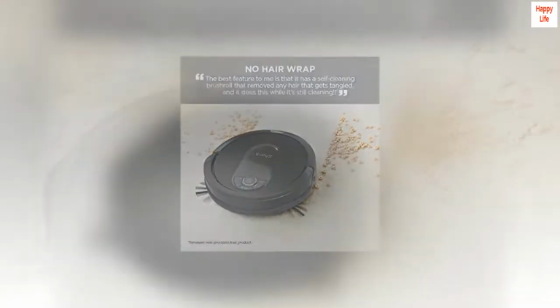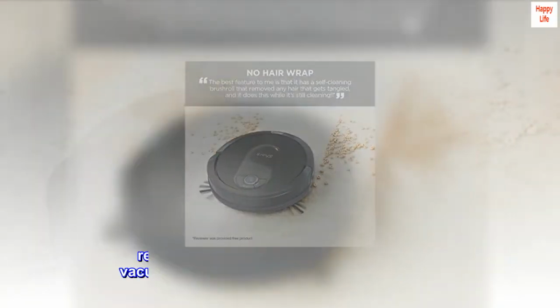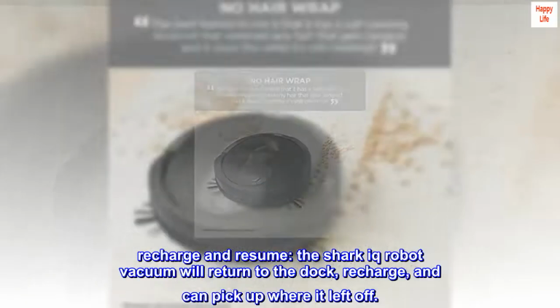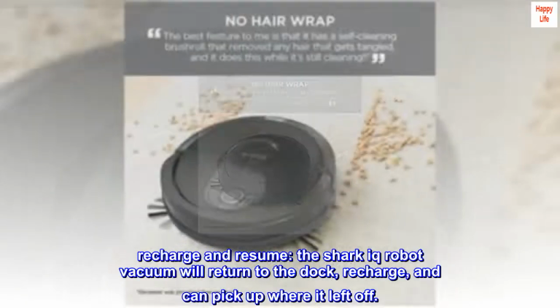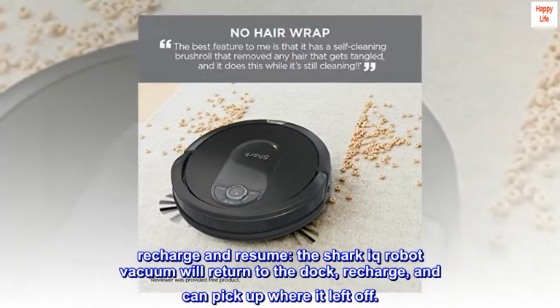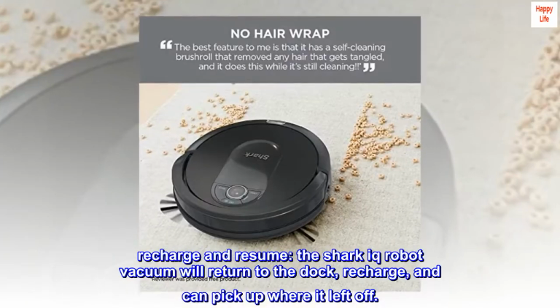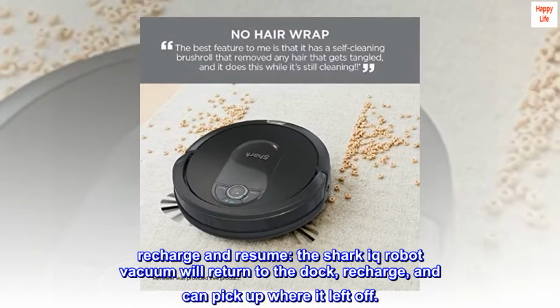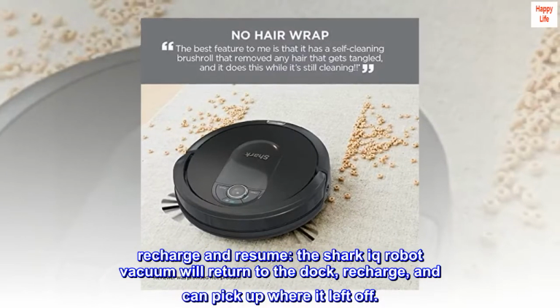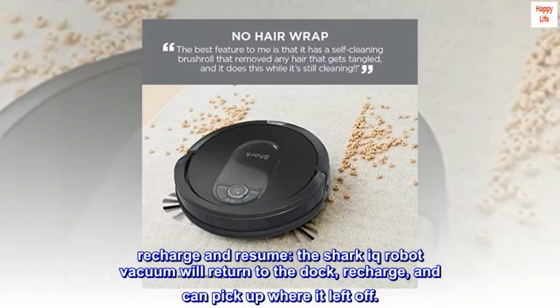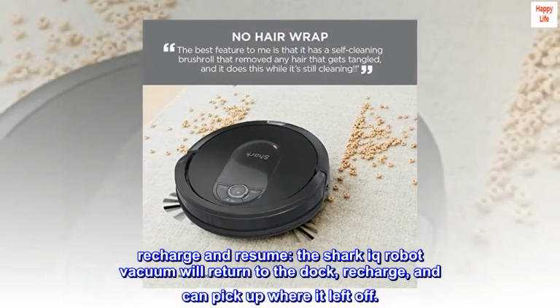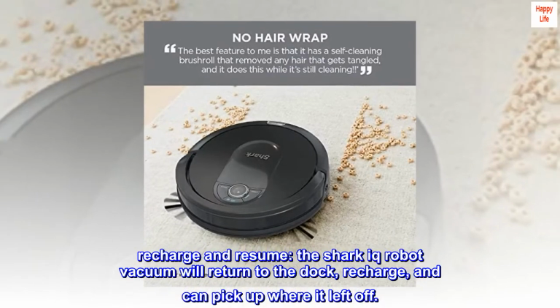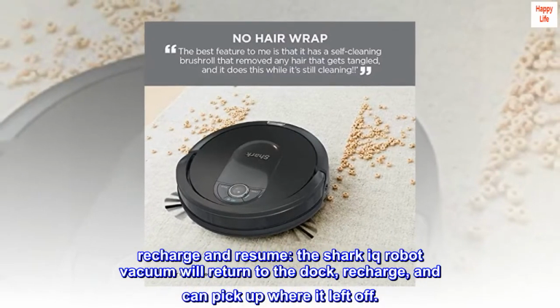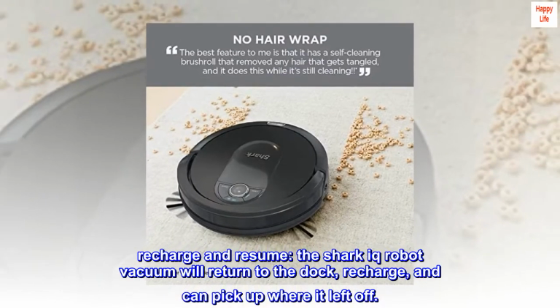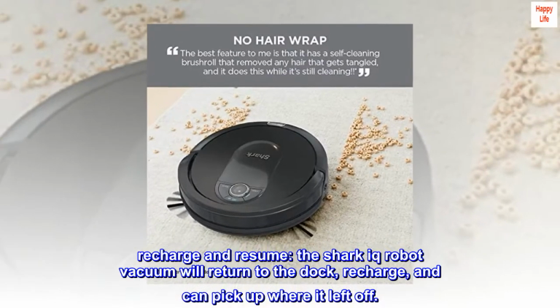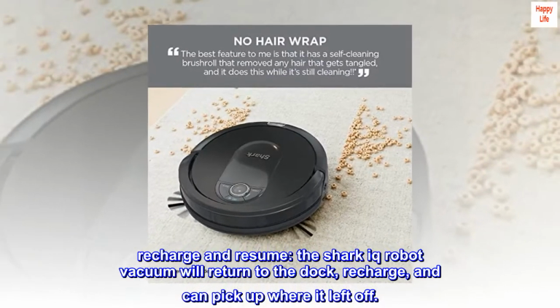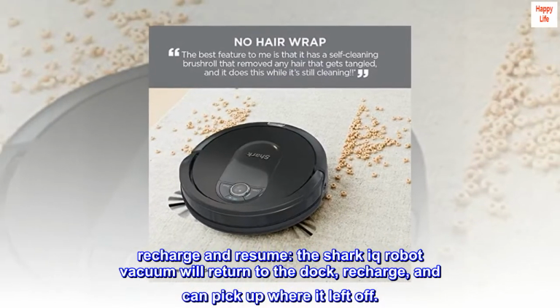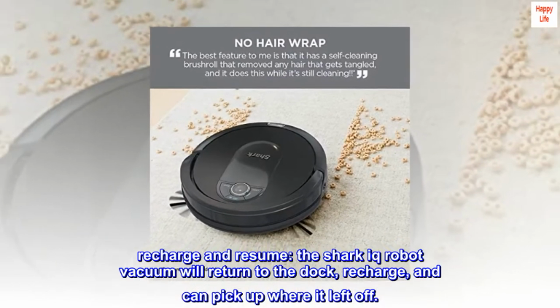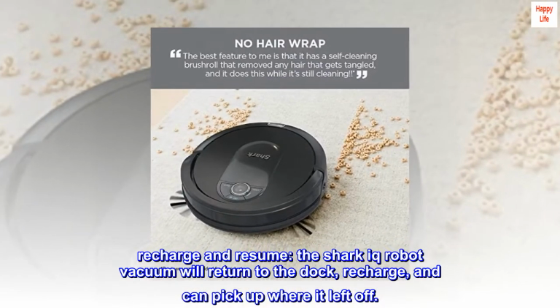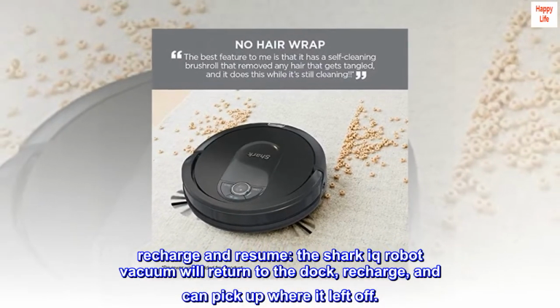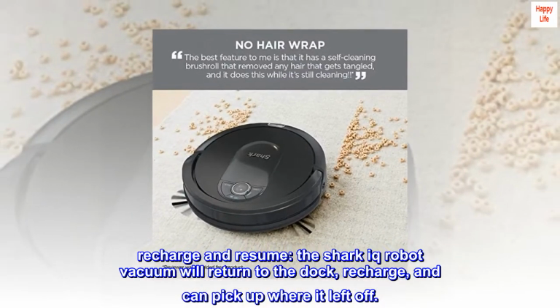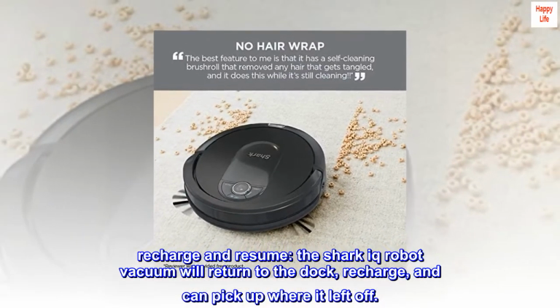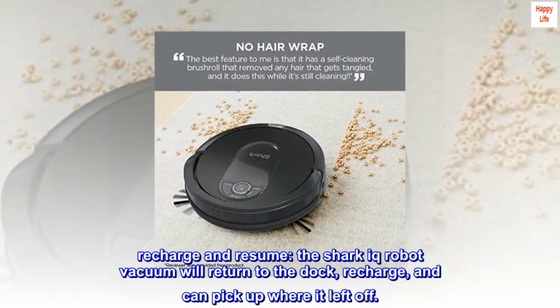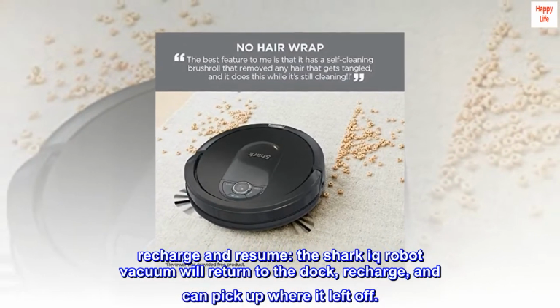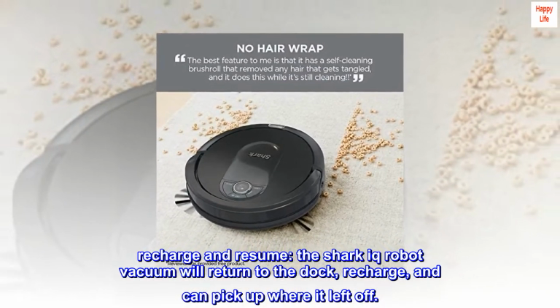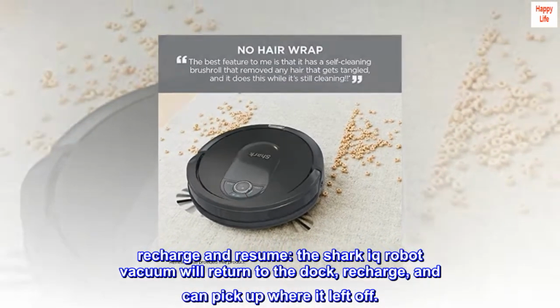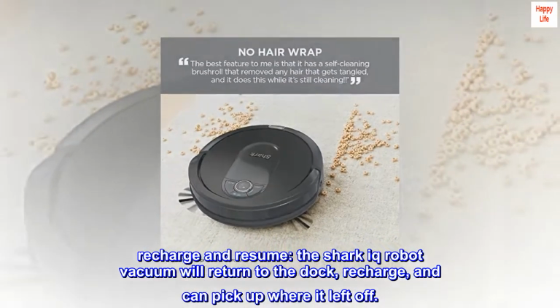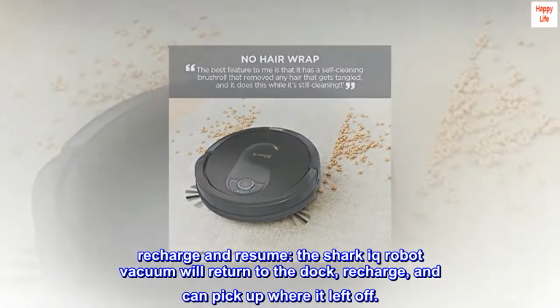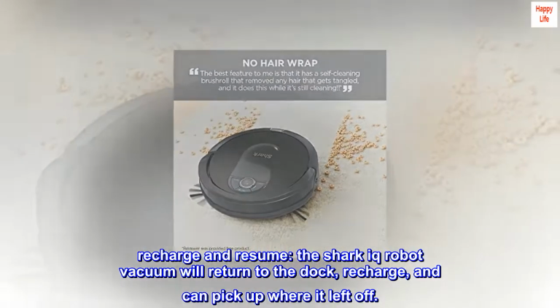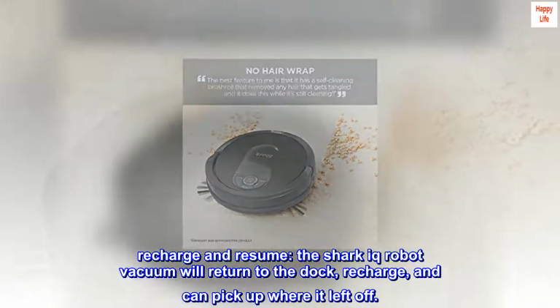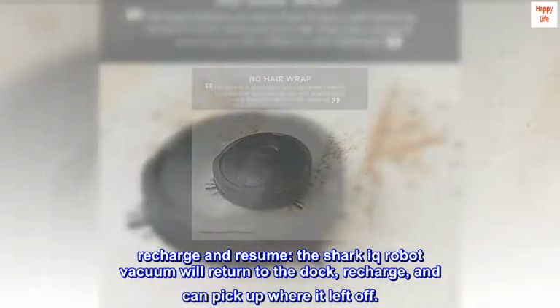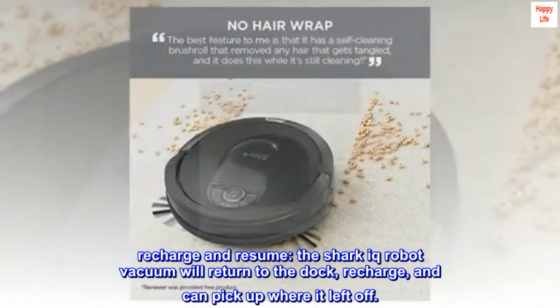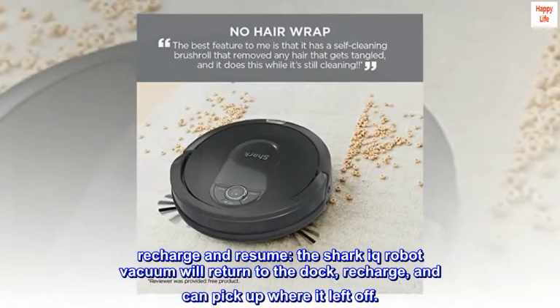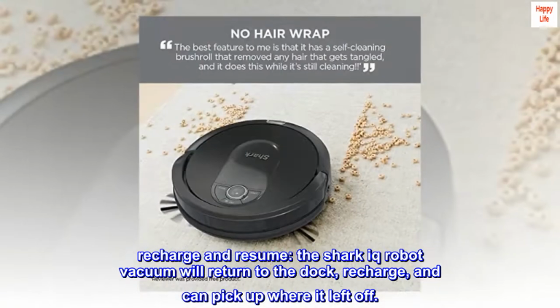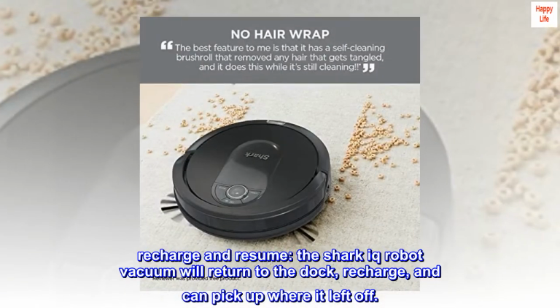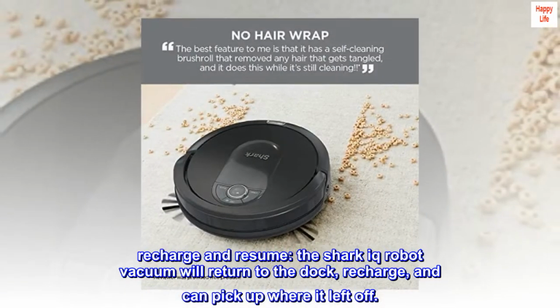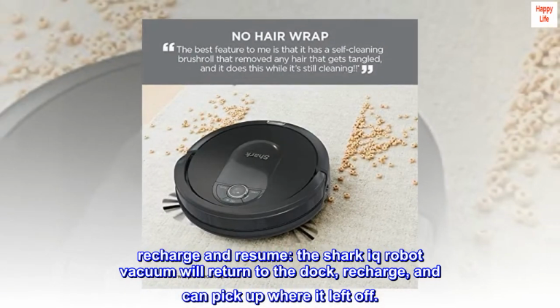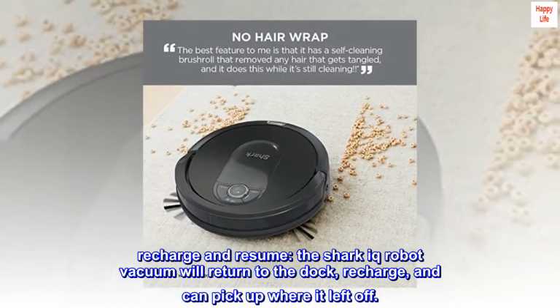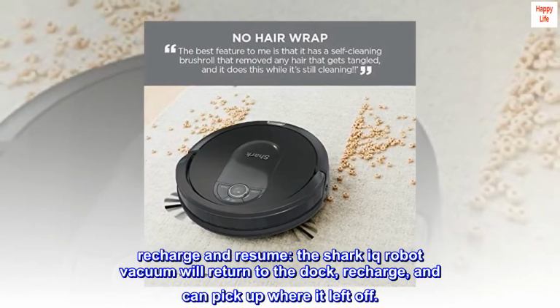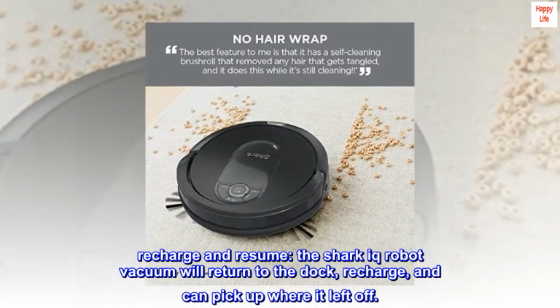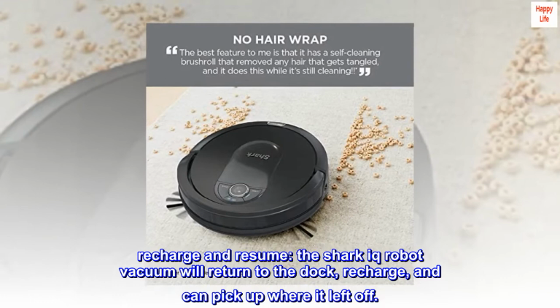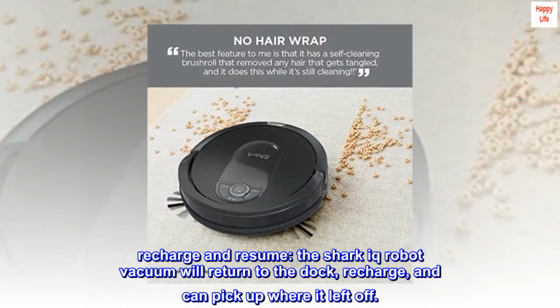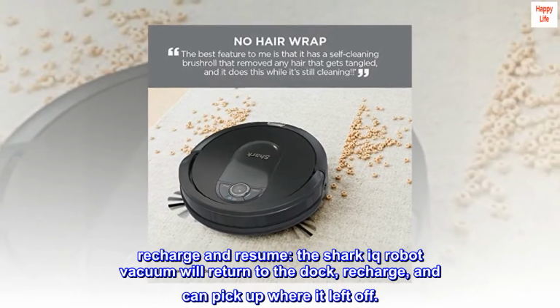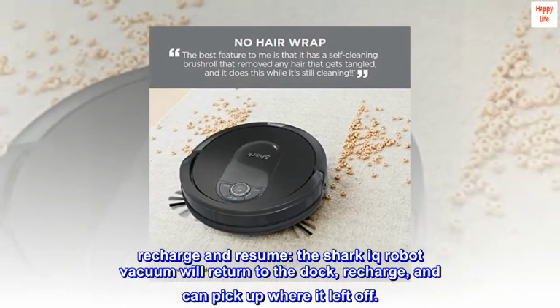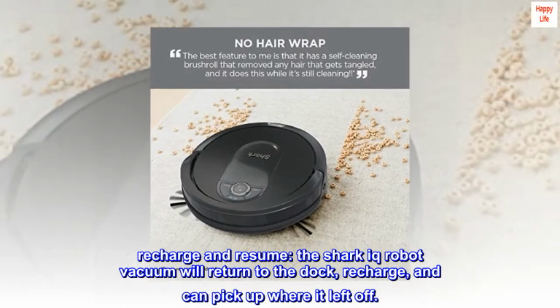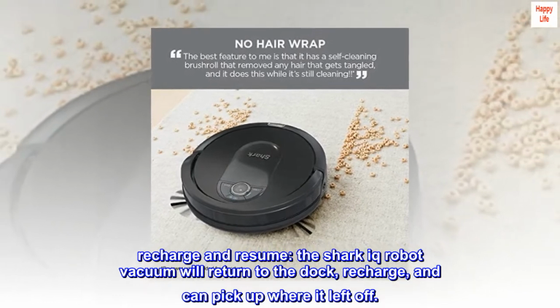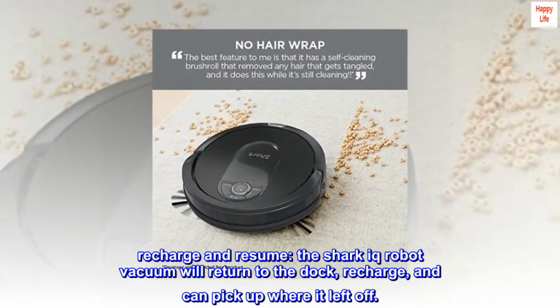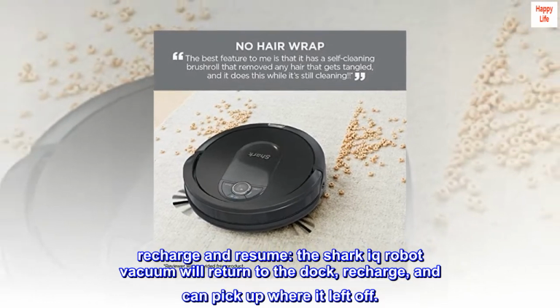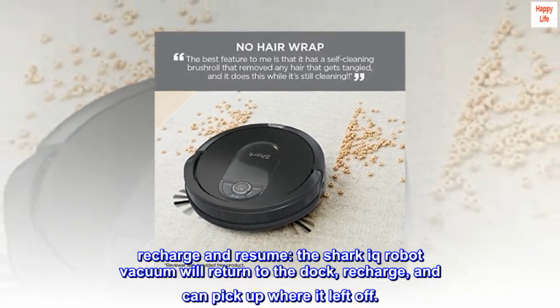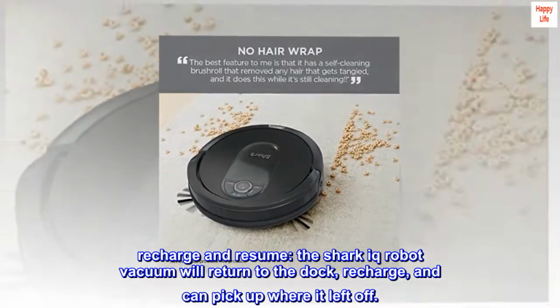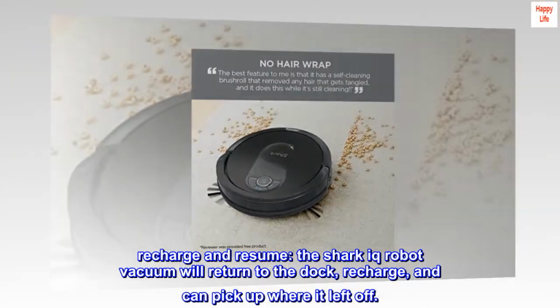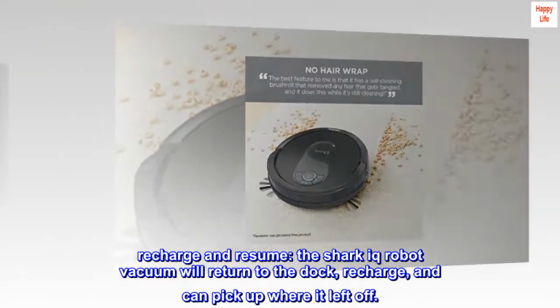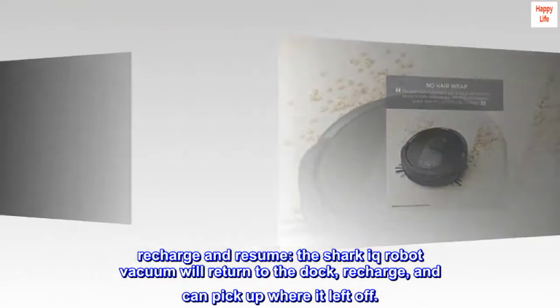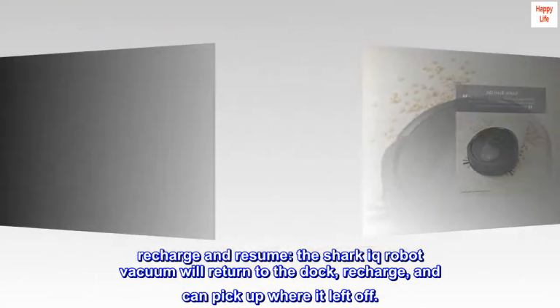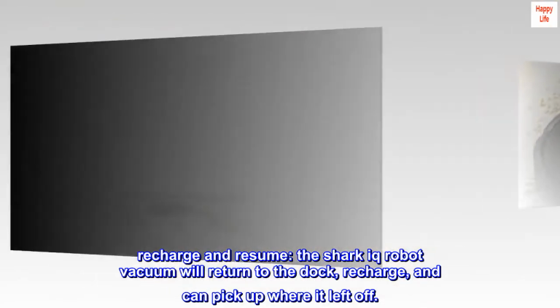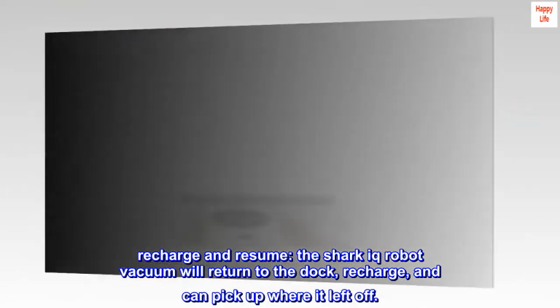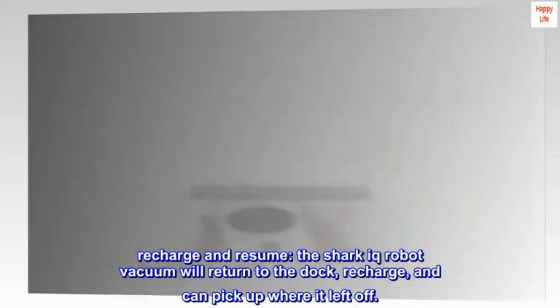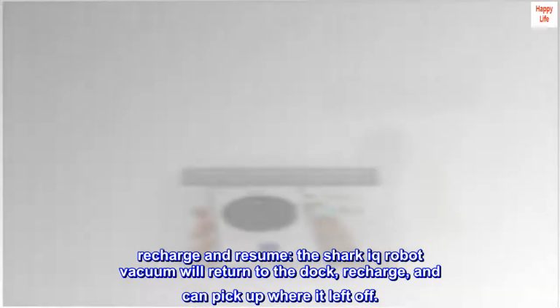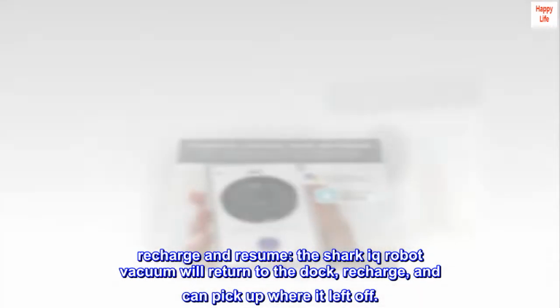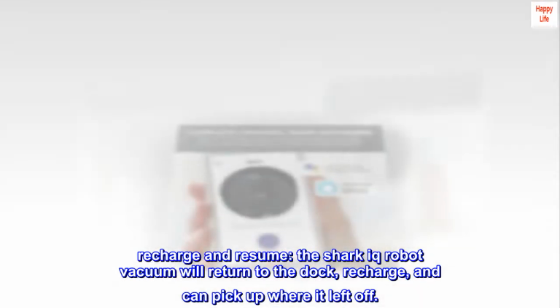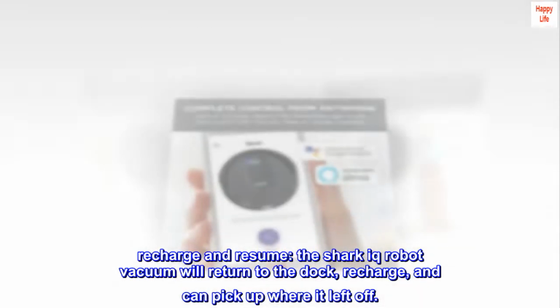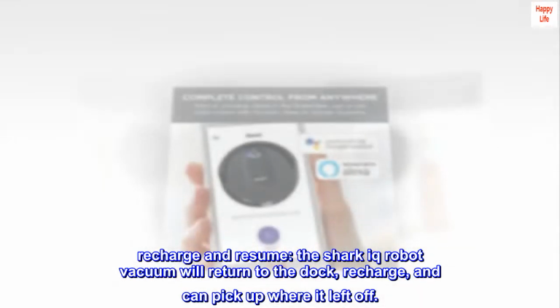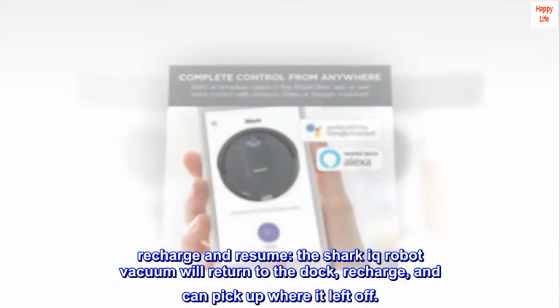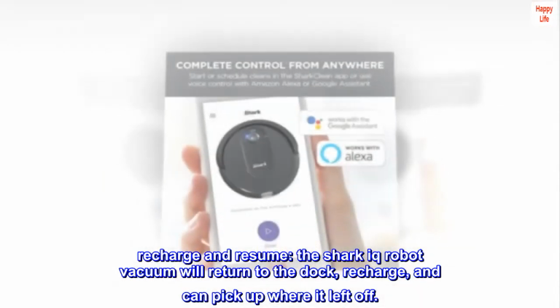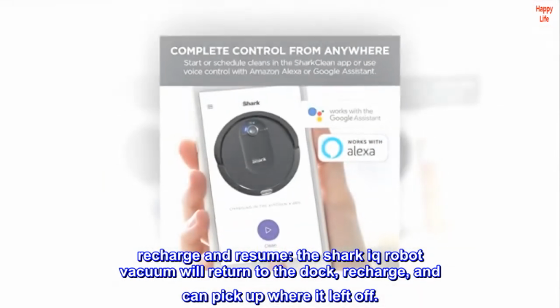Recharge and resume. The Shark IQ robot vacuum will return to the dock, recharge, and can pick up where it left off.